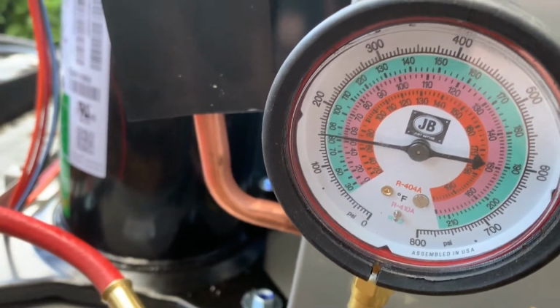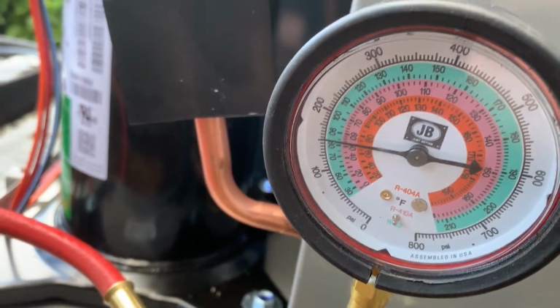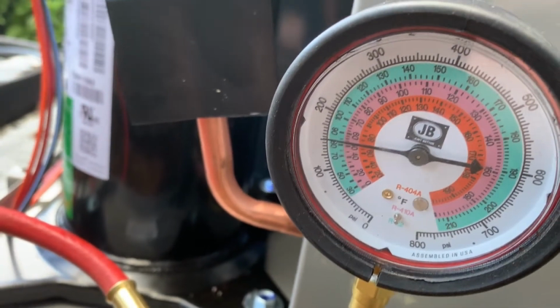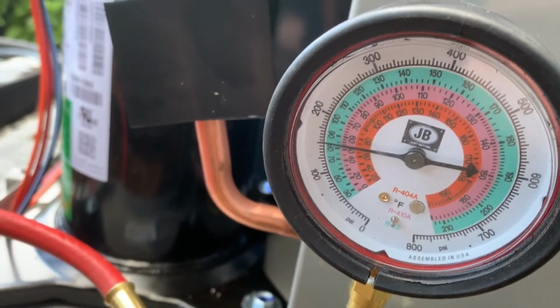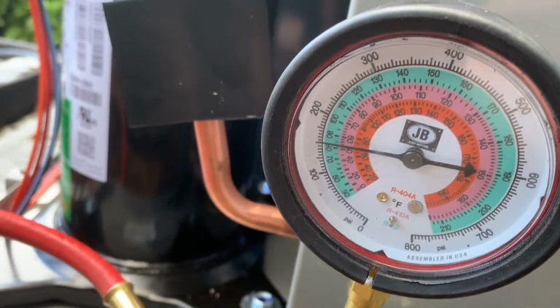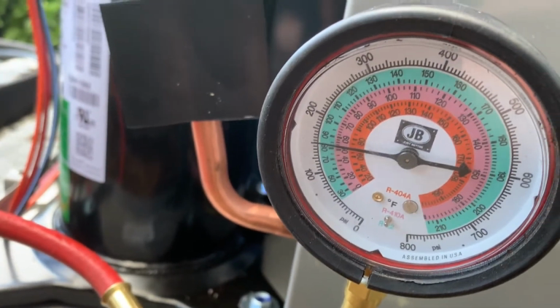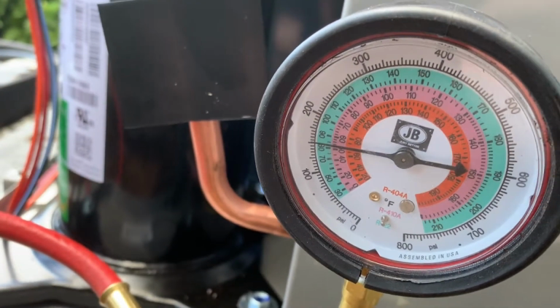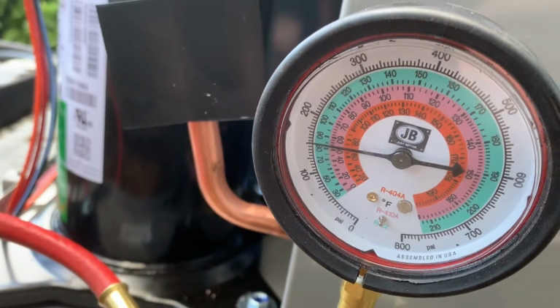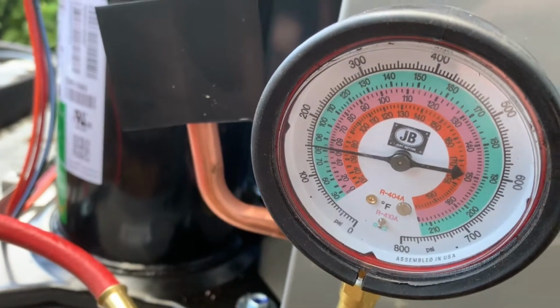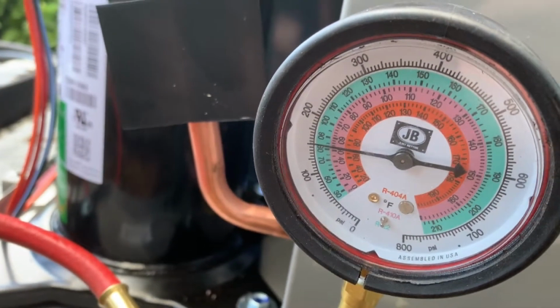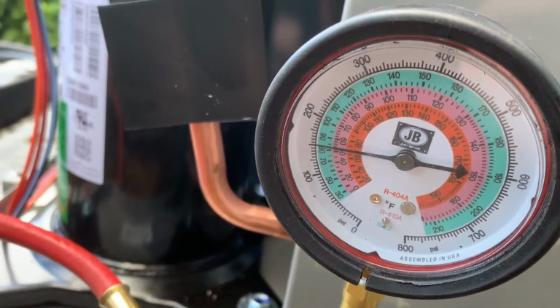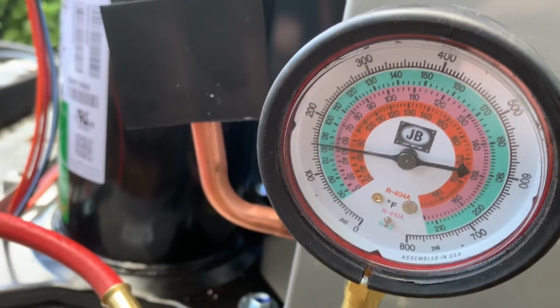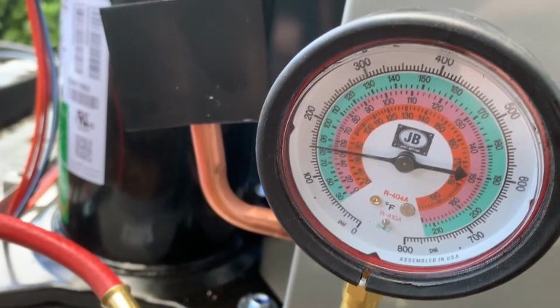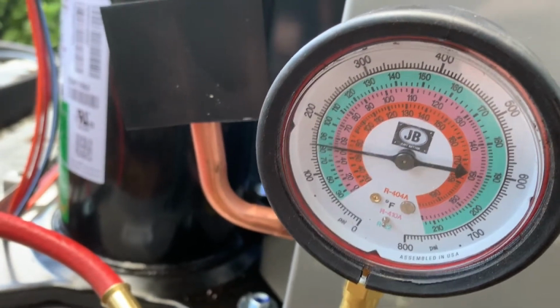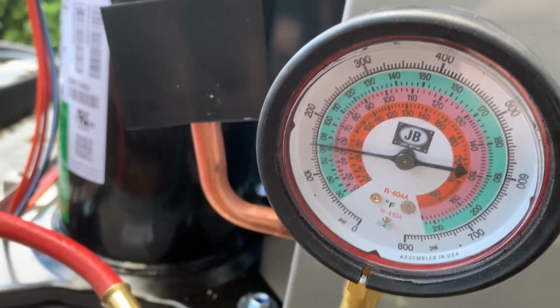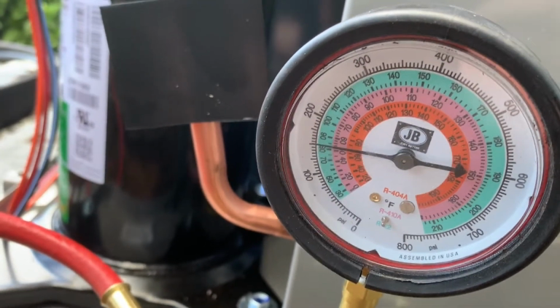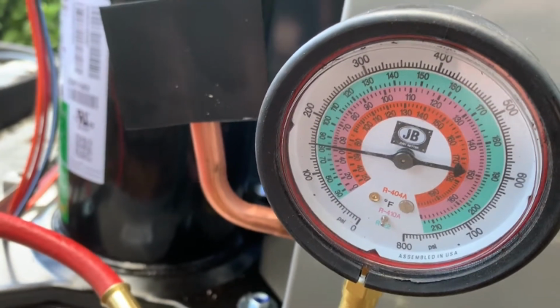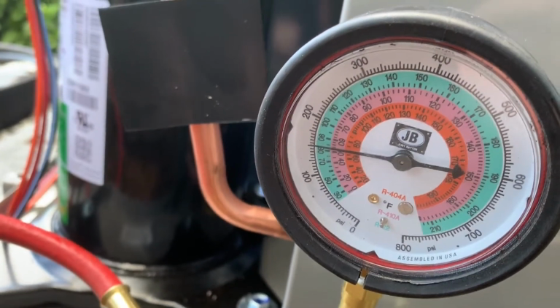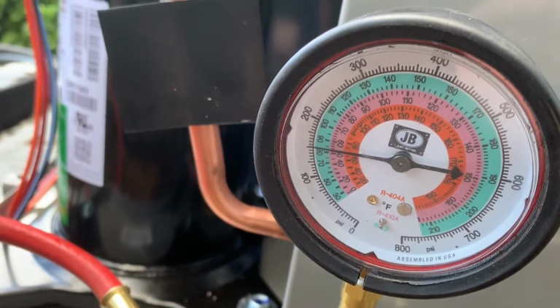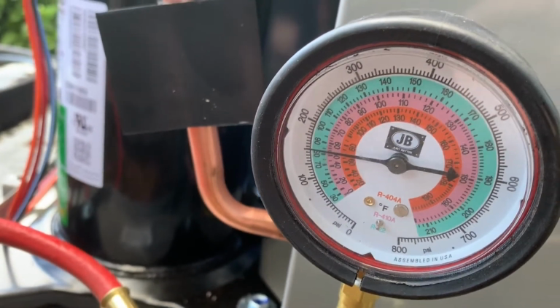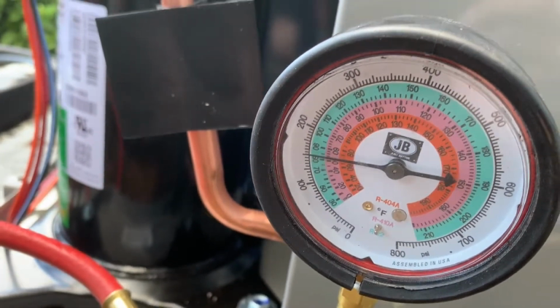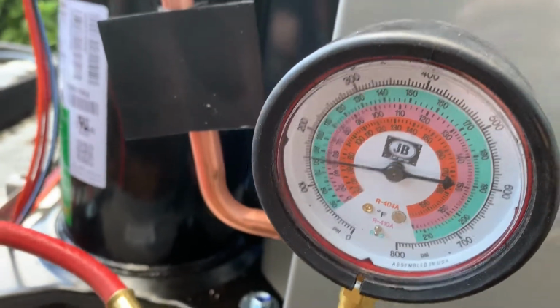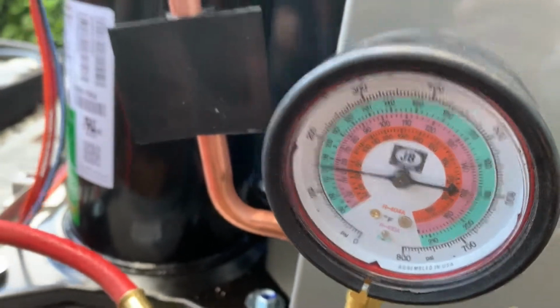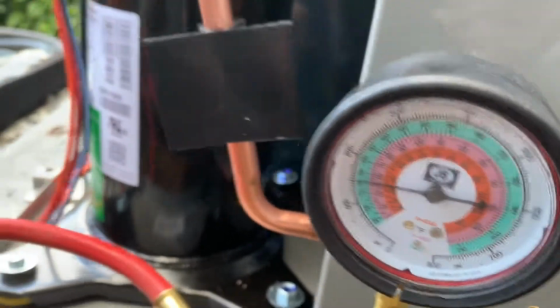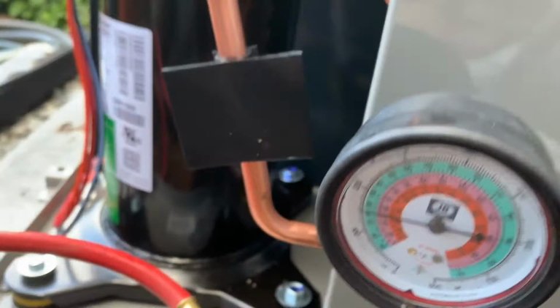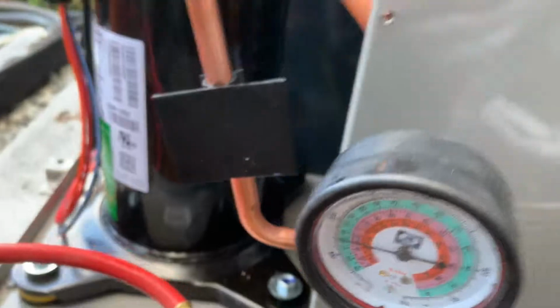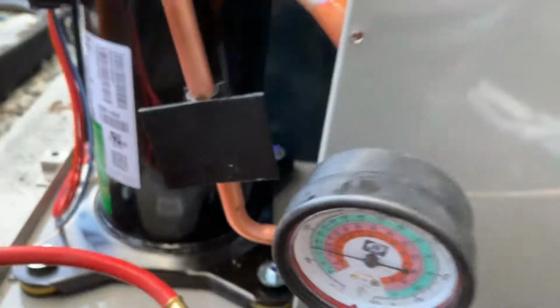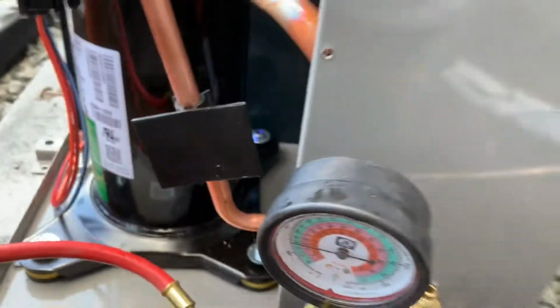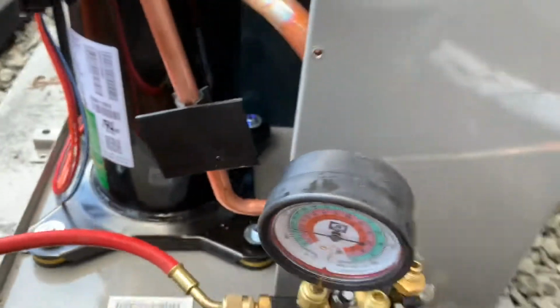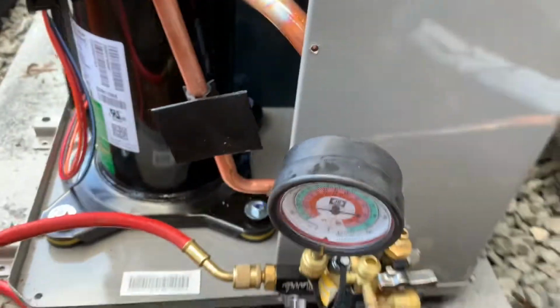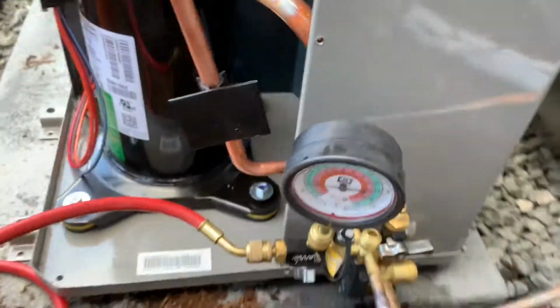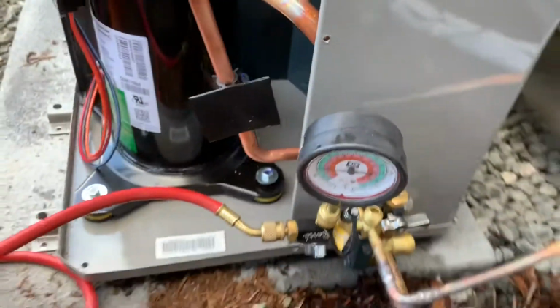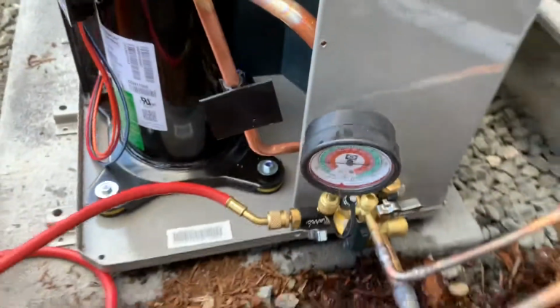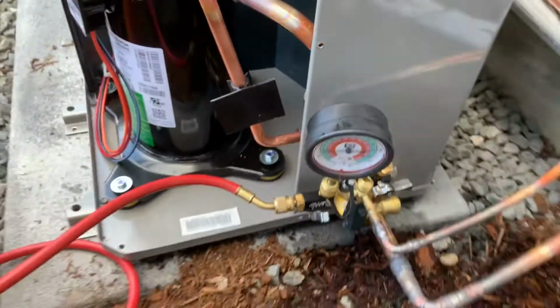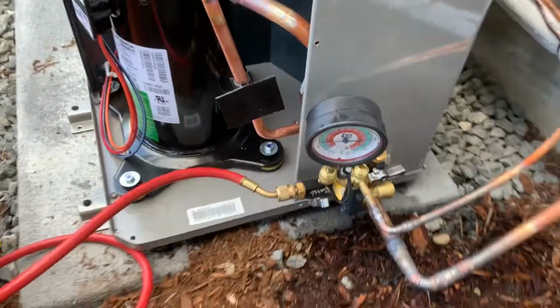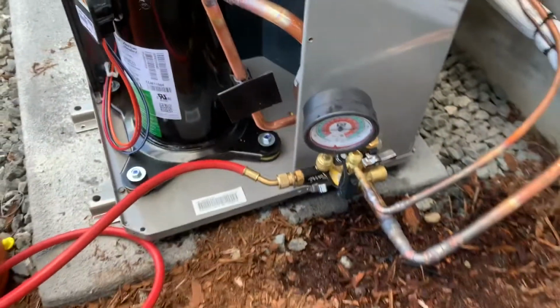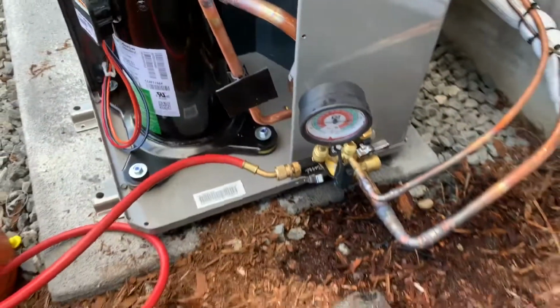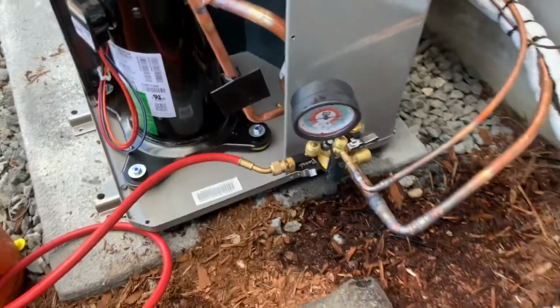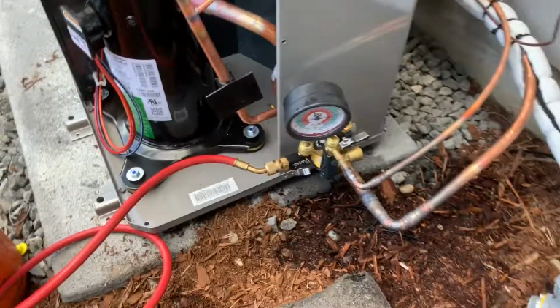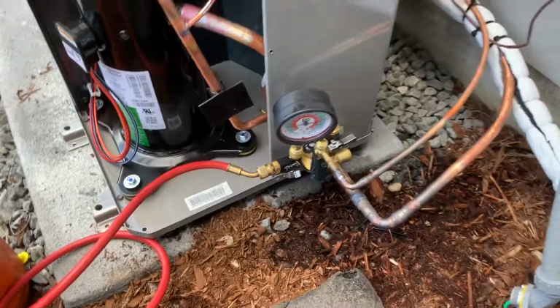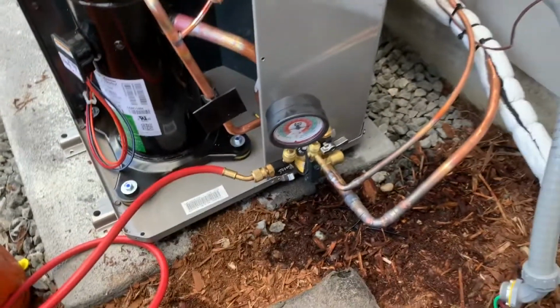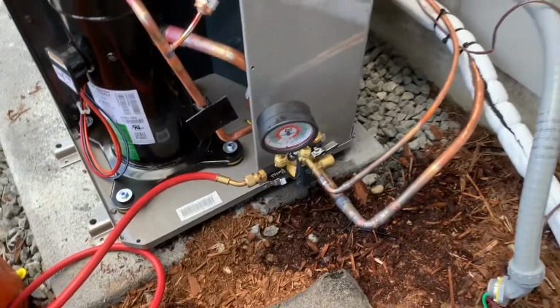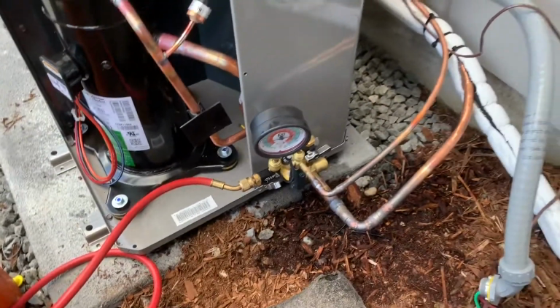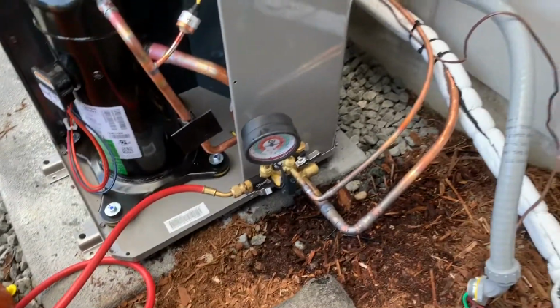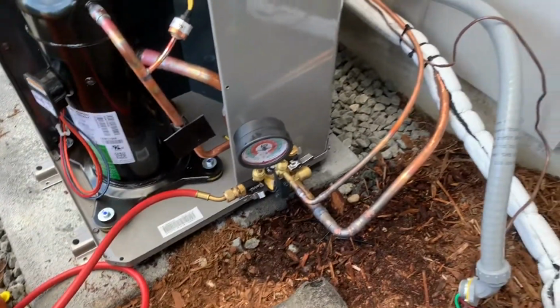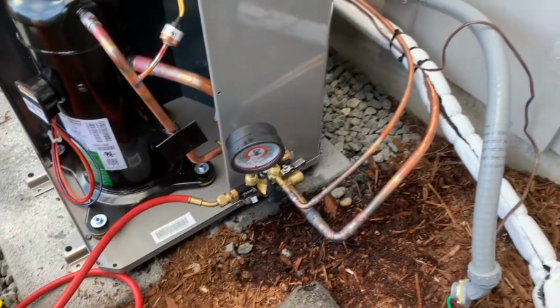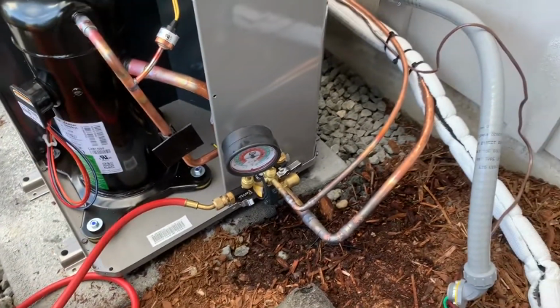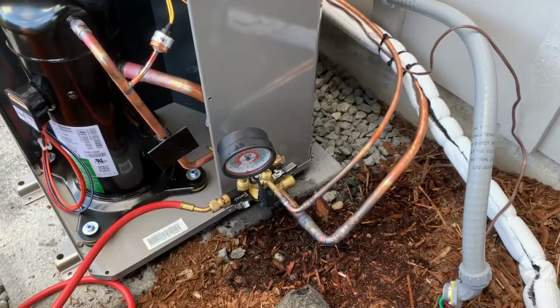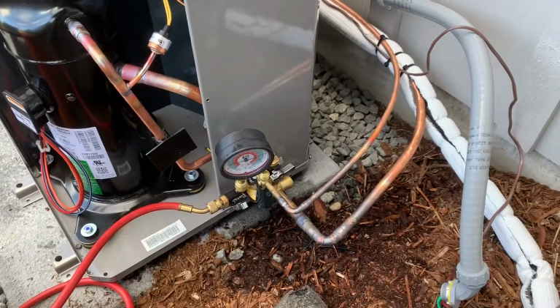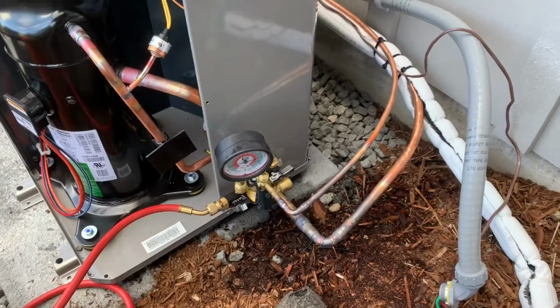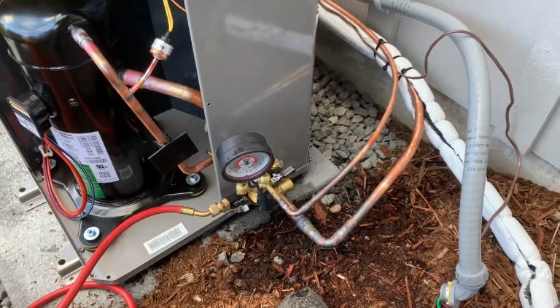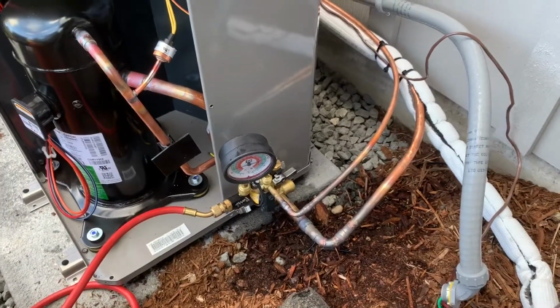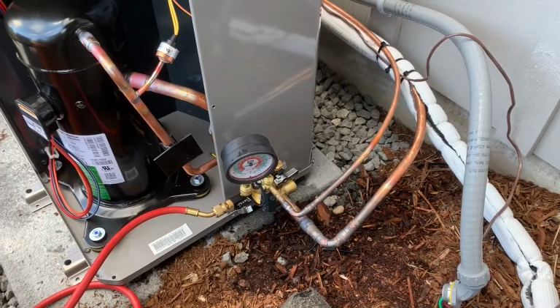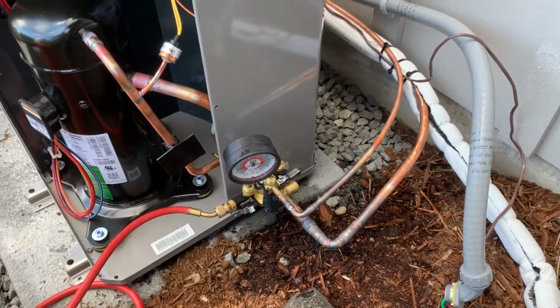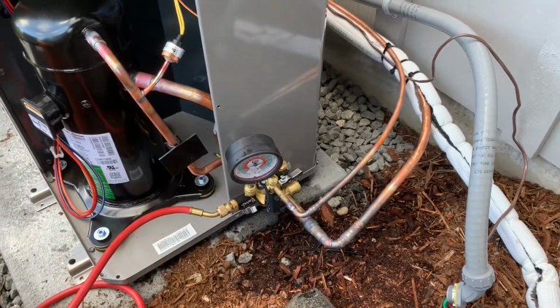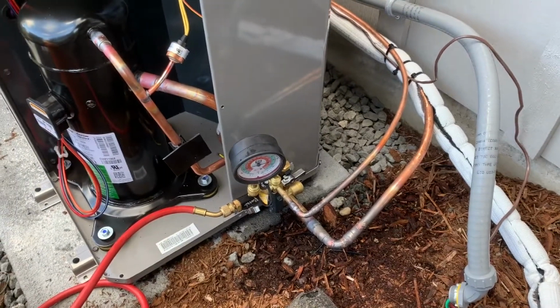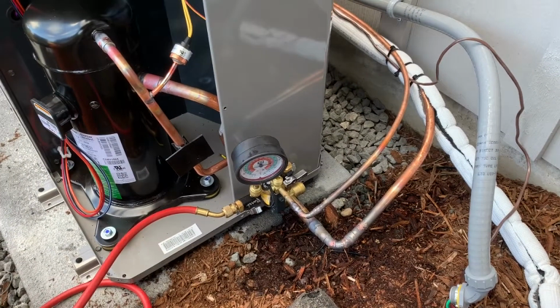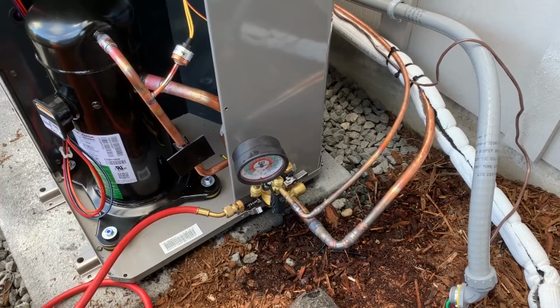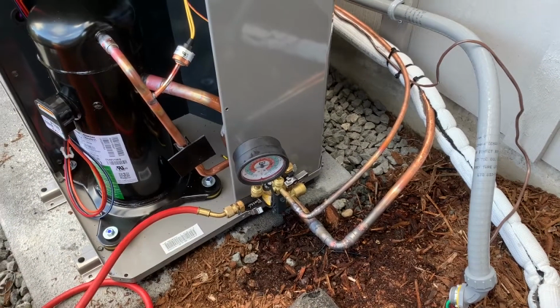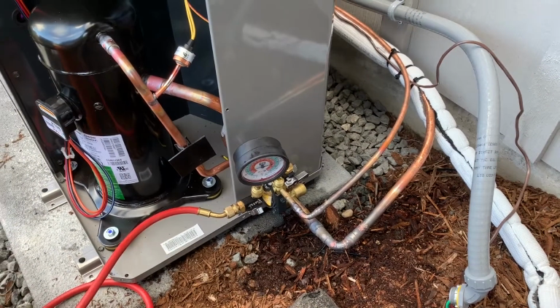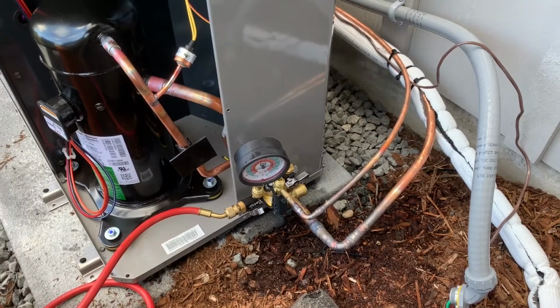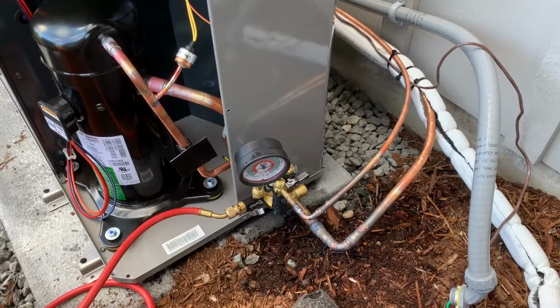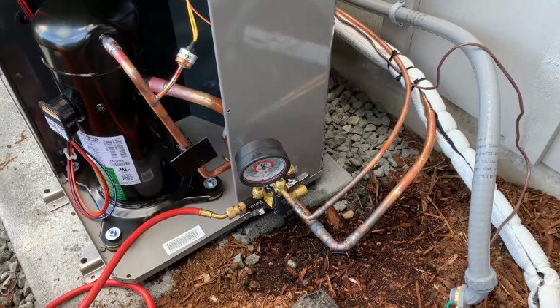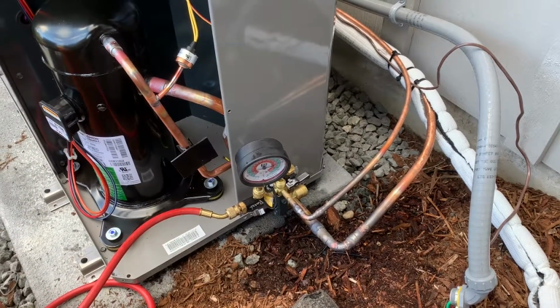We're going to let that sit for about 30 minutes. And we're going to spray all of our joints that we just brazed with leak detector.